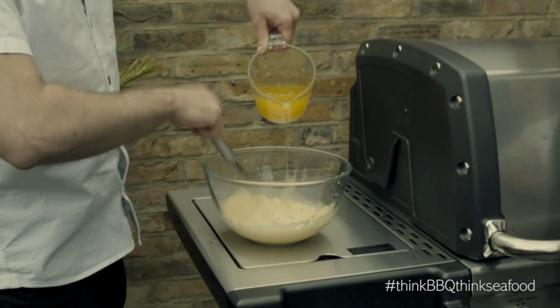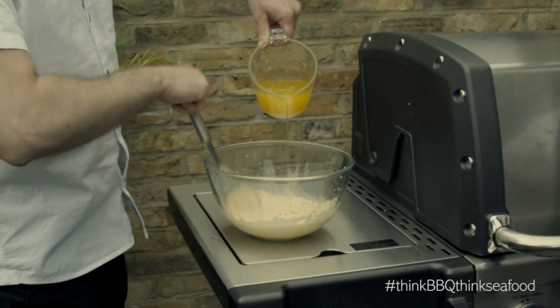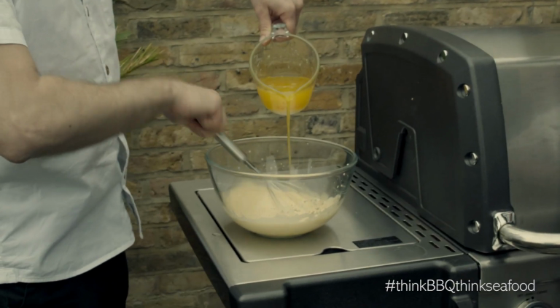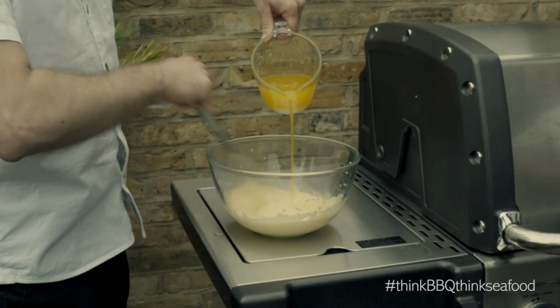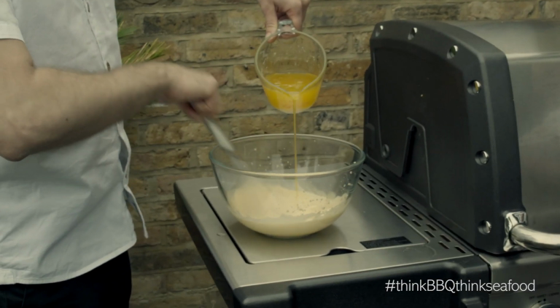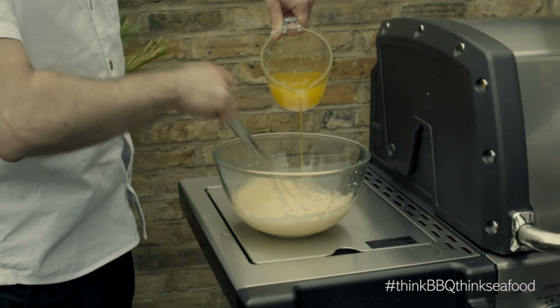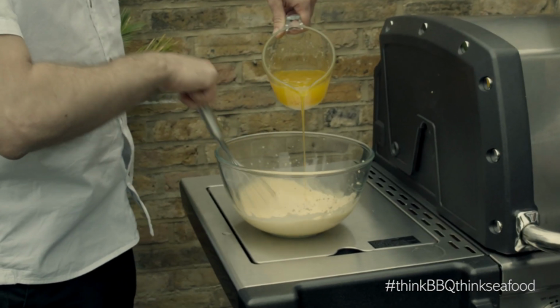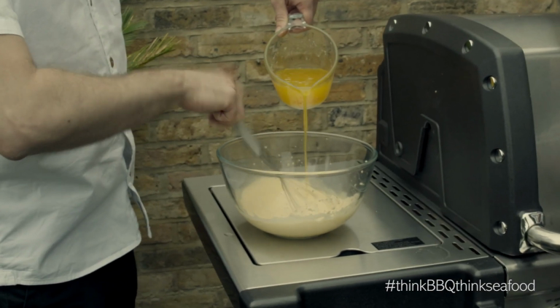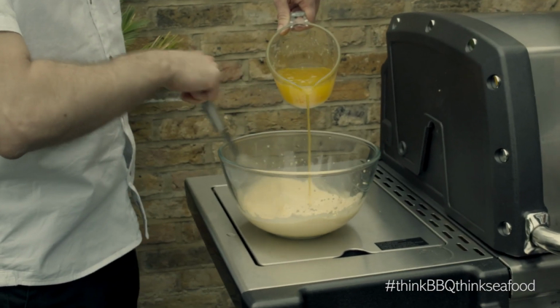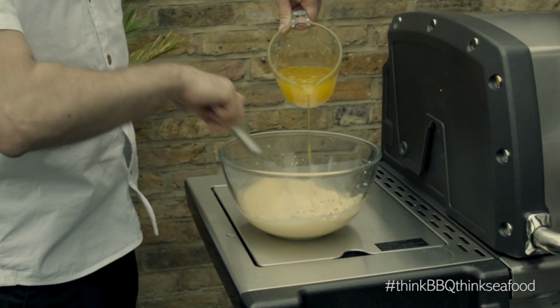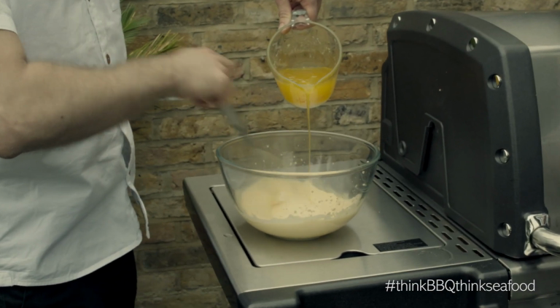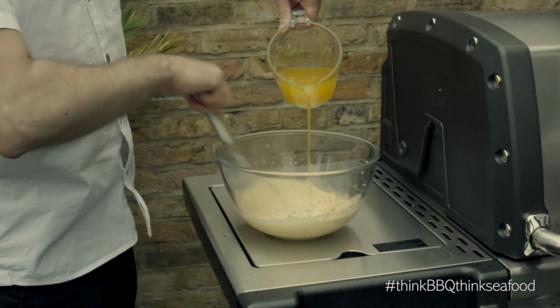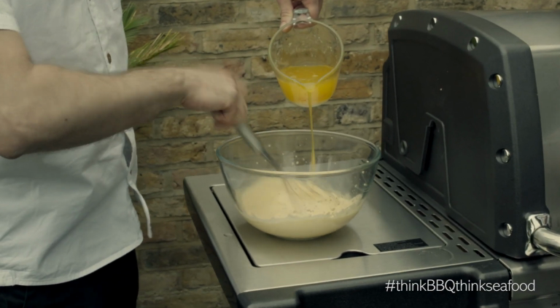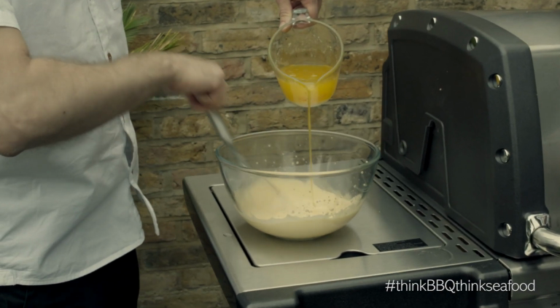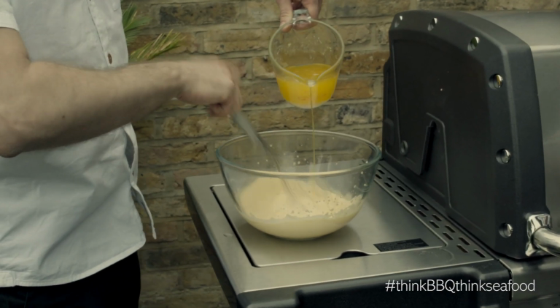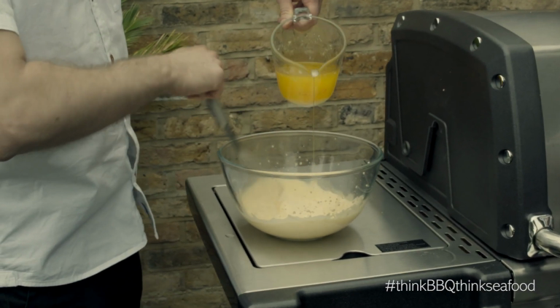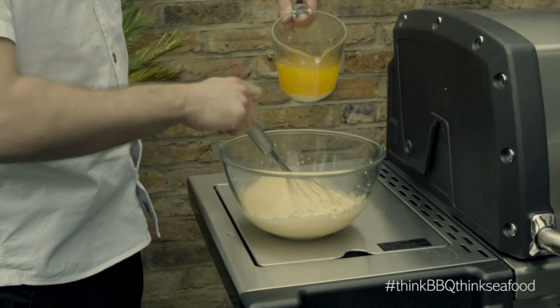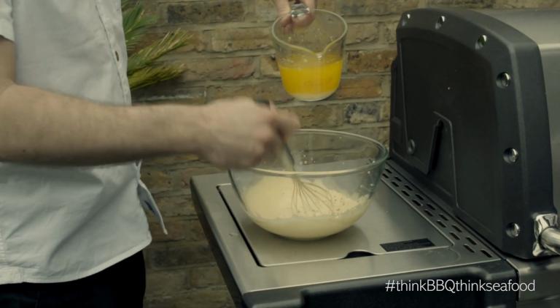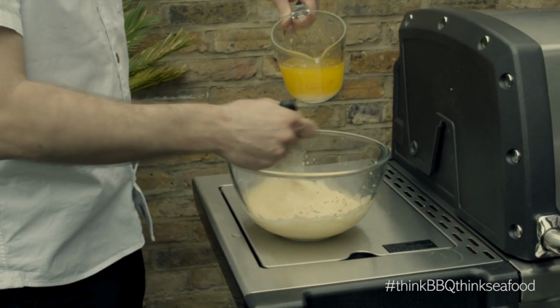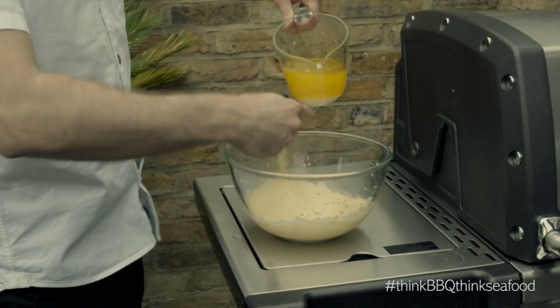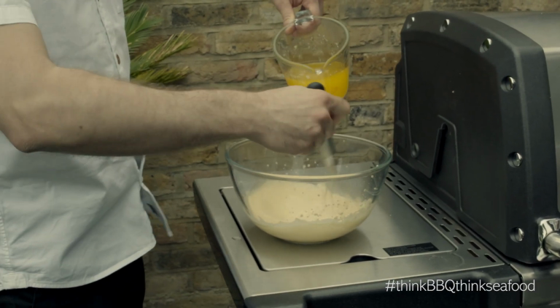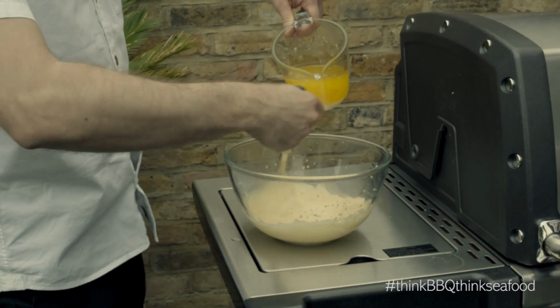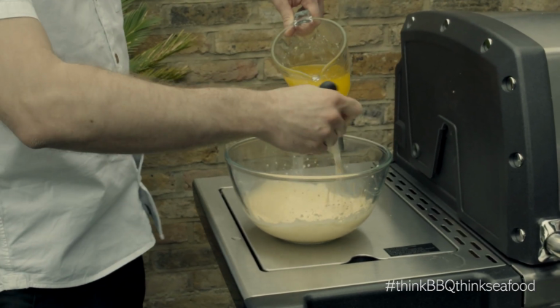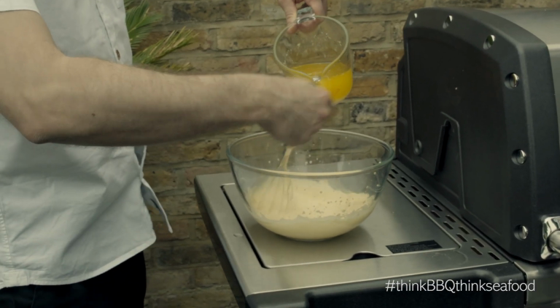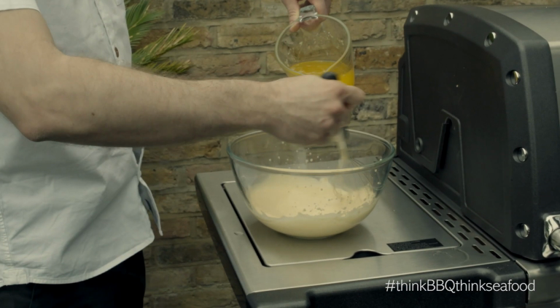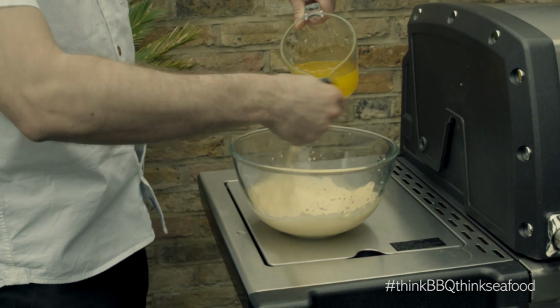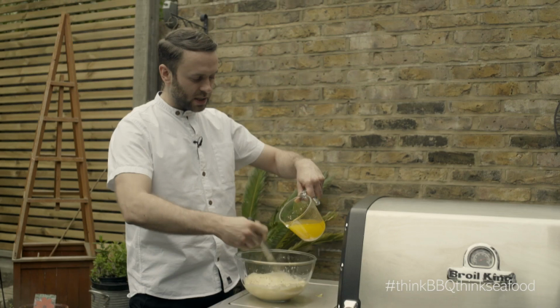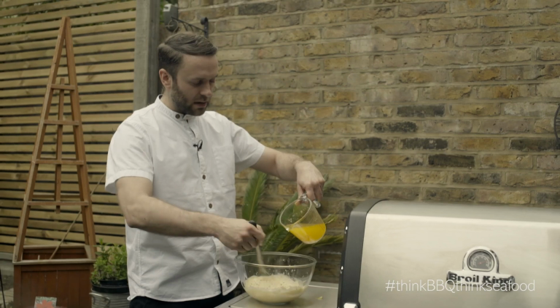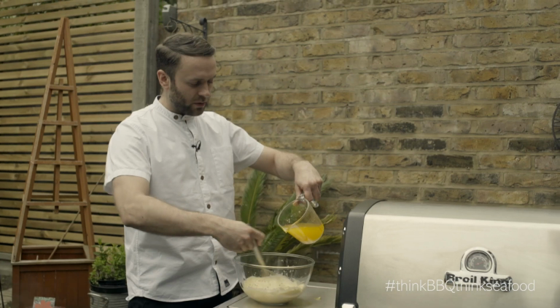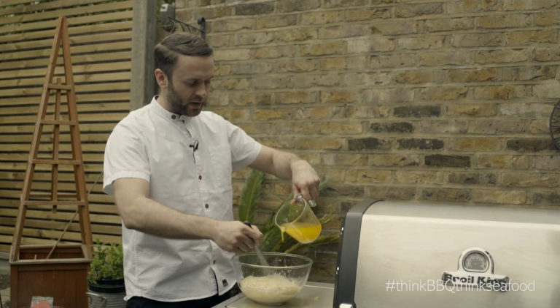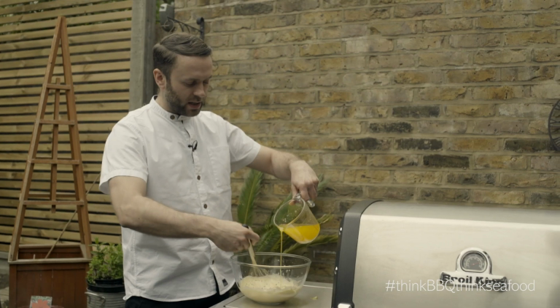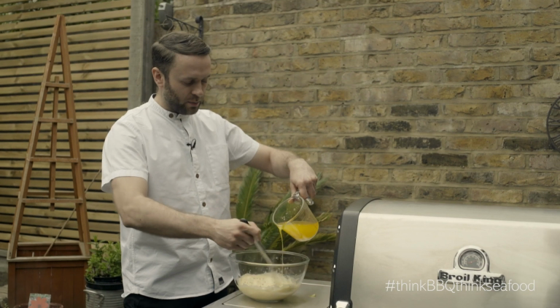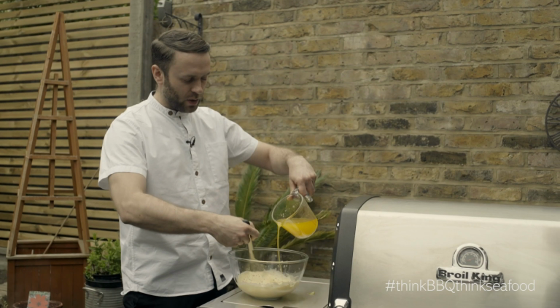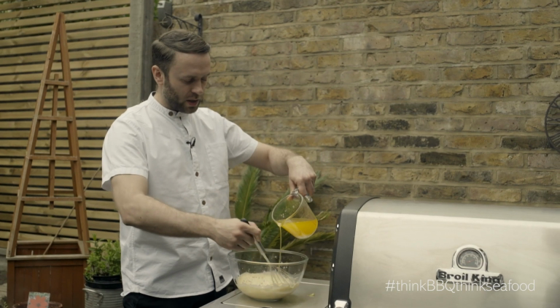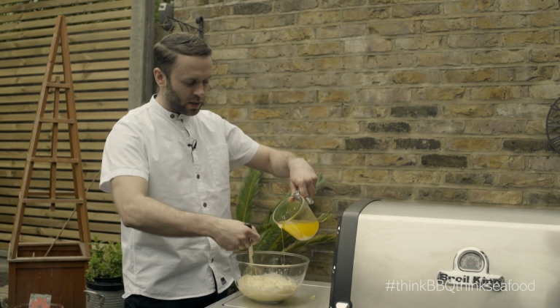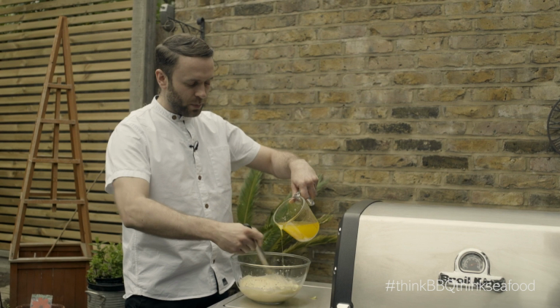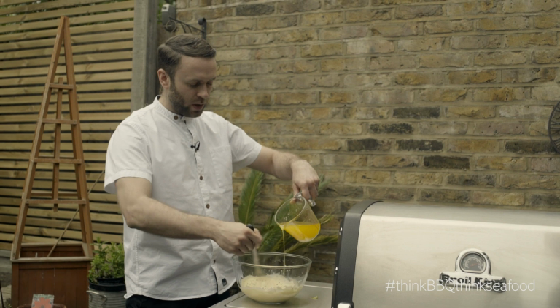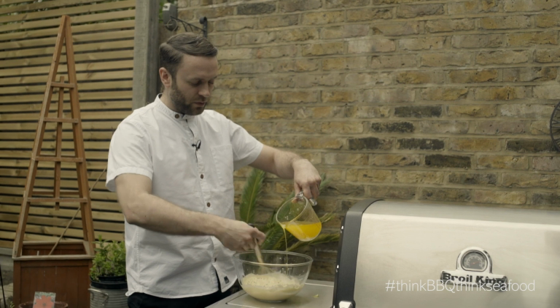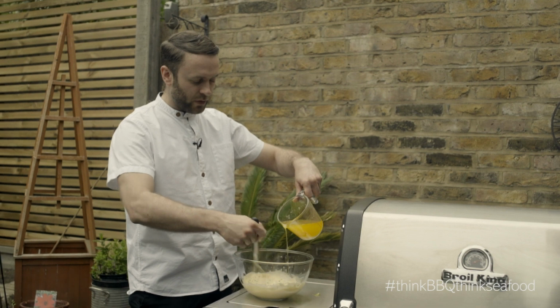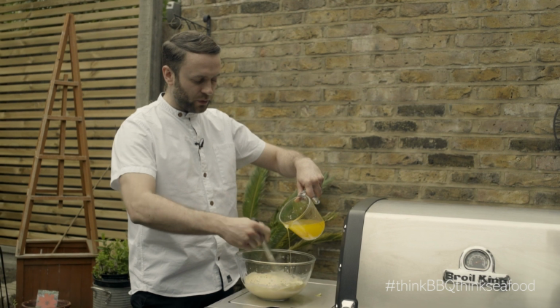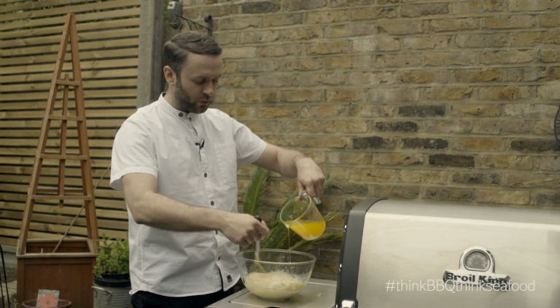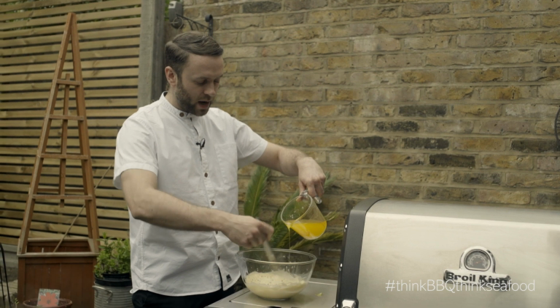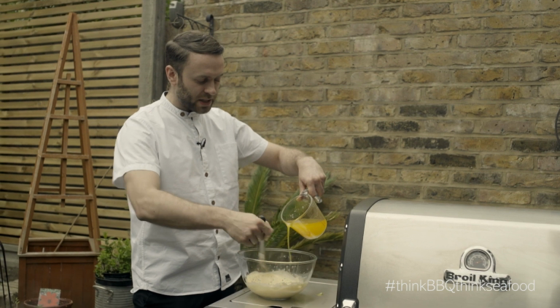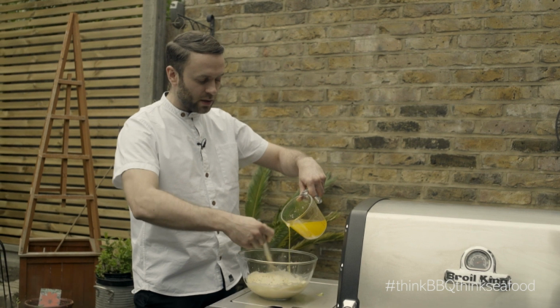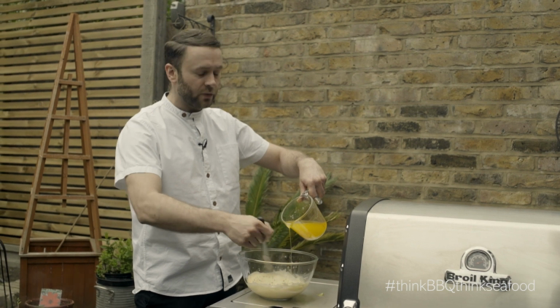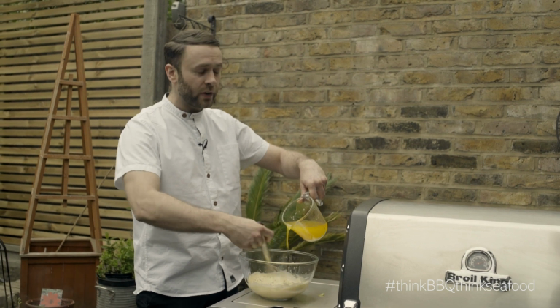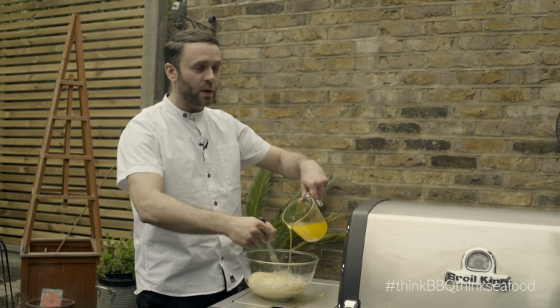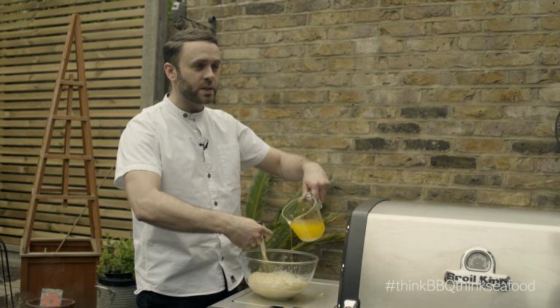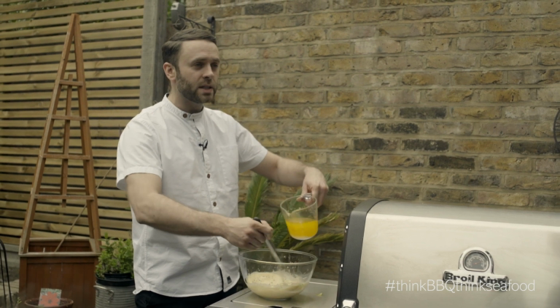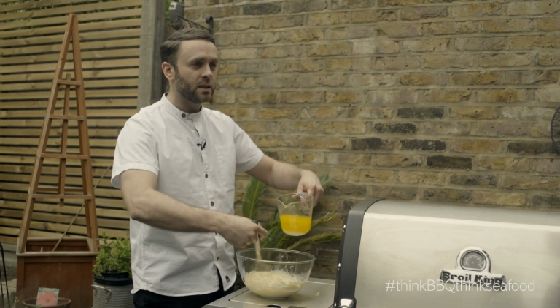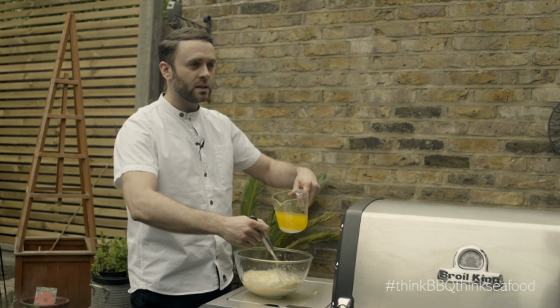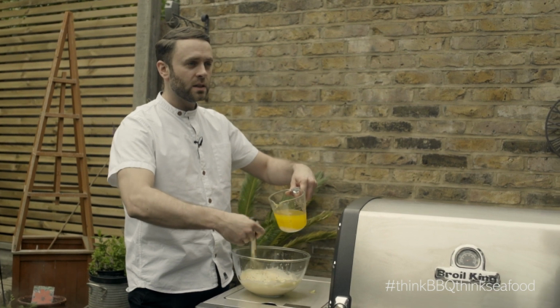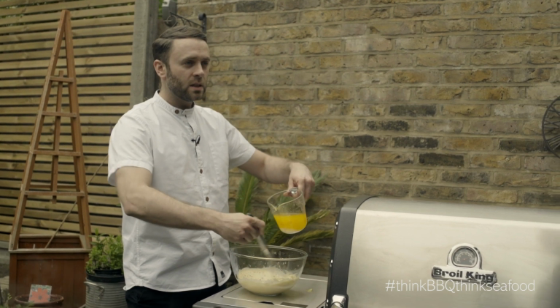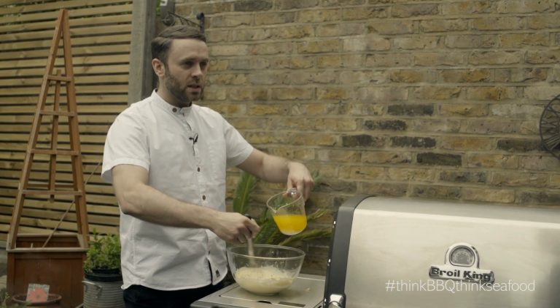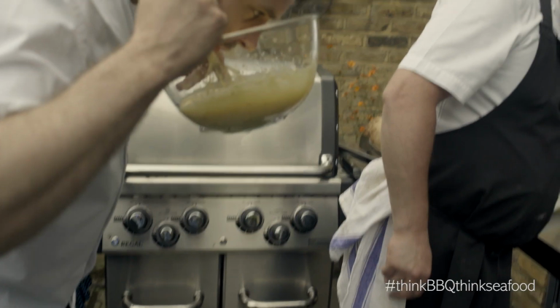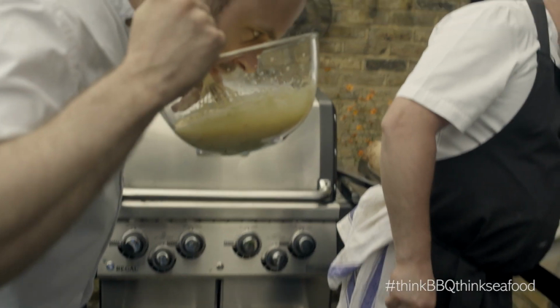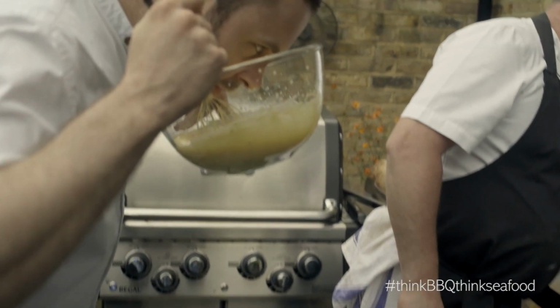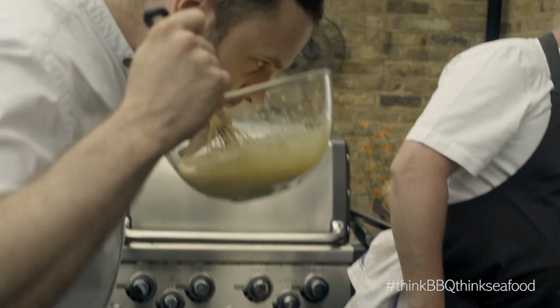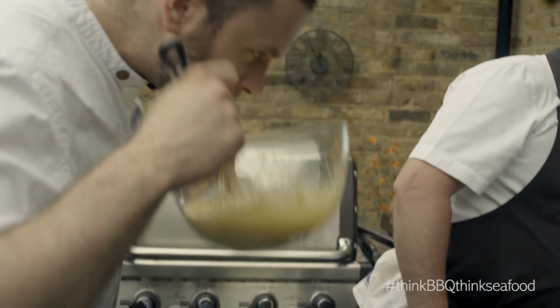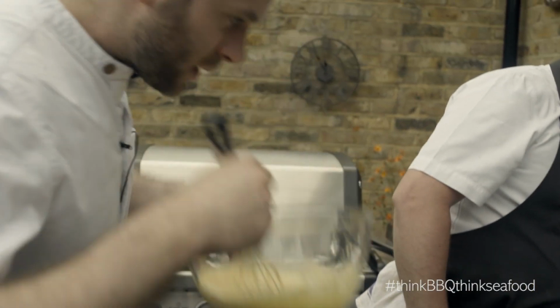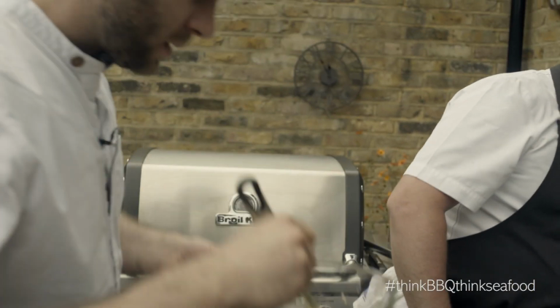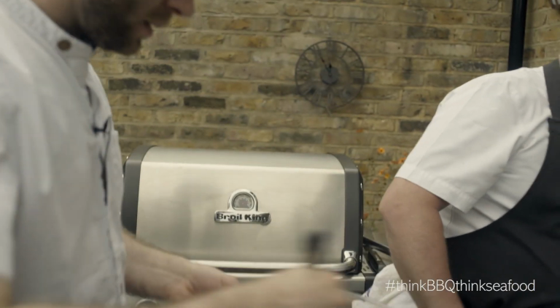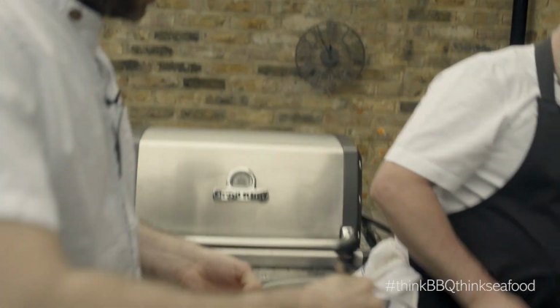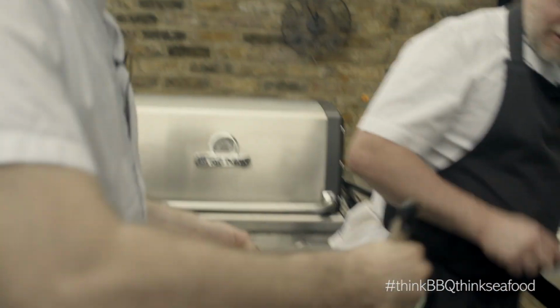So we're just going to pour this in. What you can do as well is obviously, as you're clarifying the butter, you can put a few fresh elderflowers in. Have a little taste of that first.